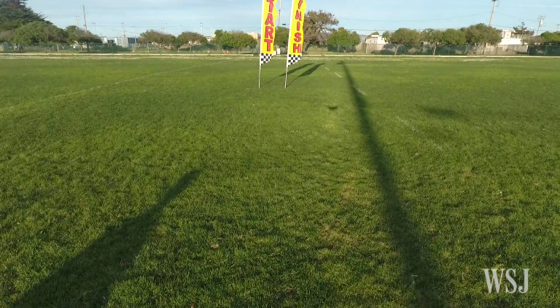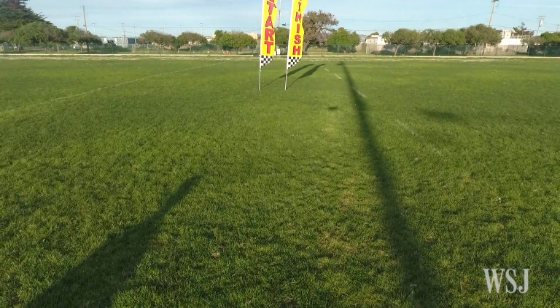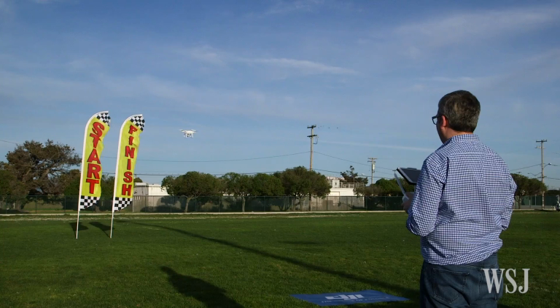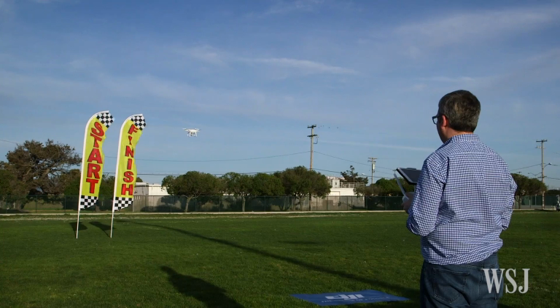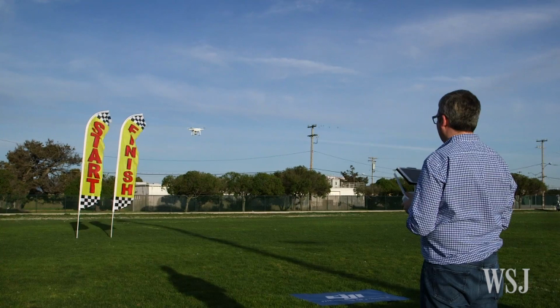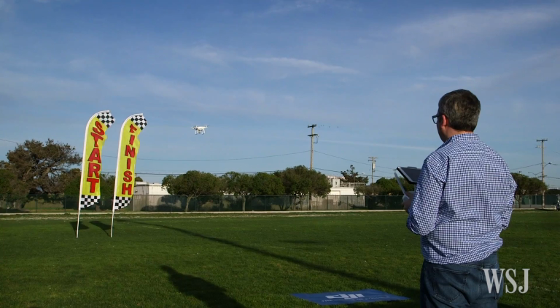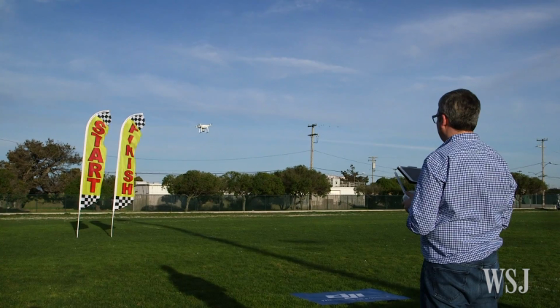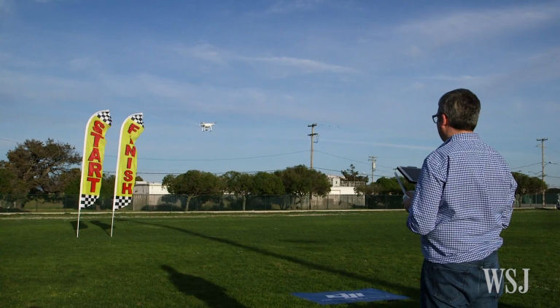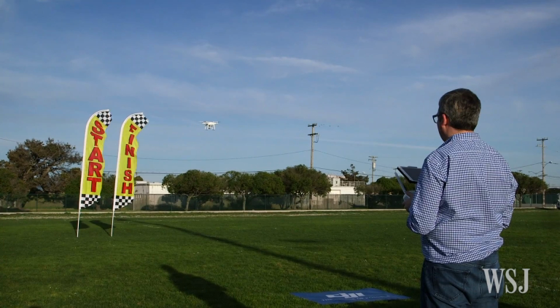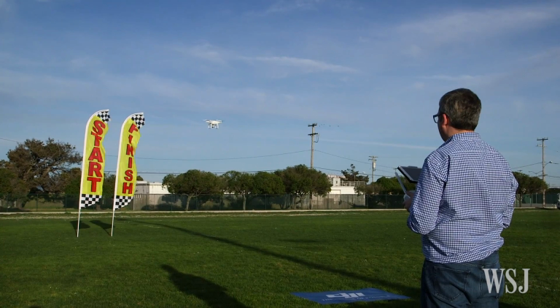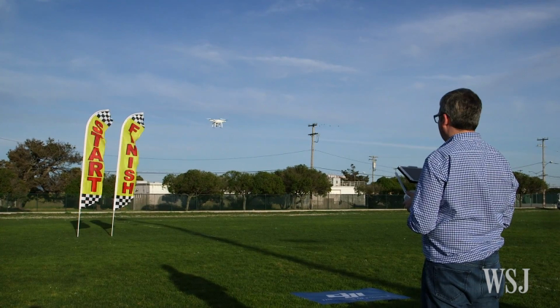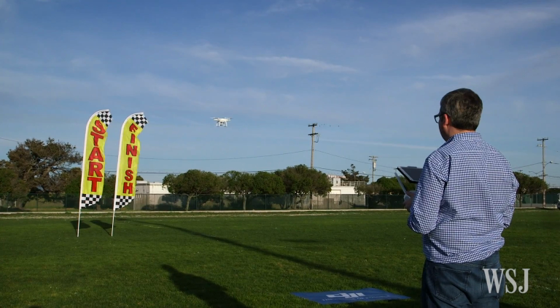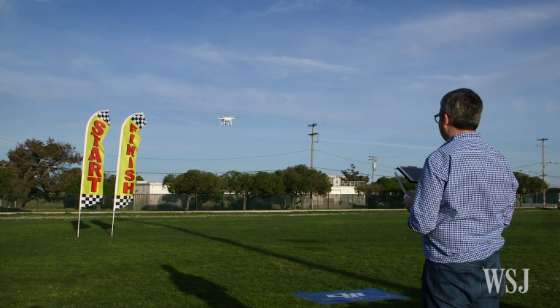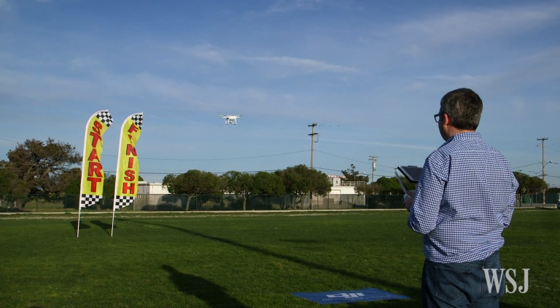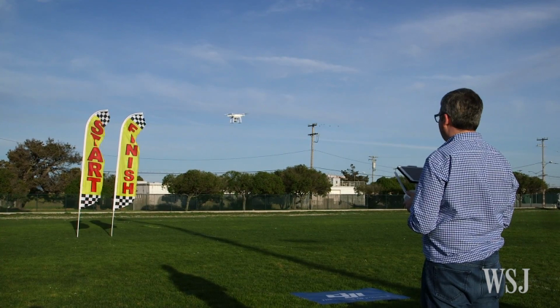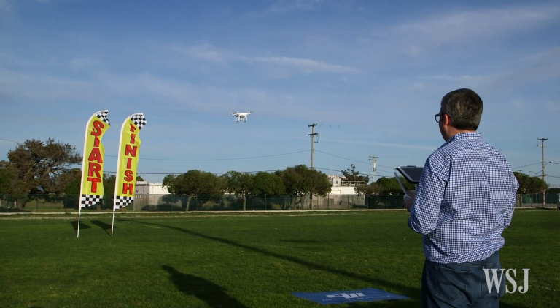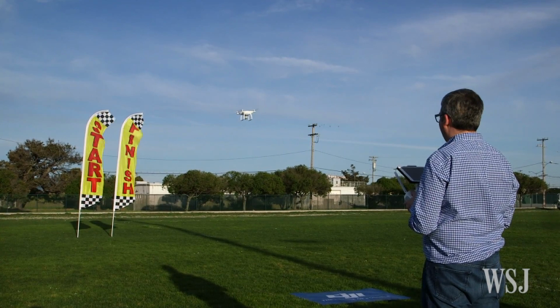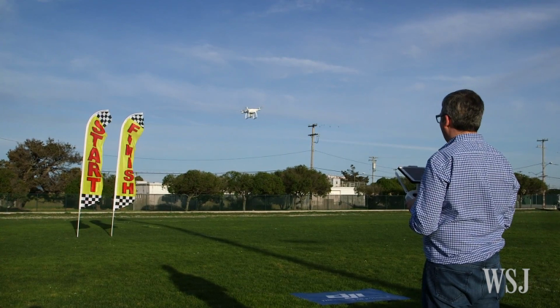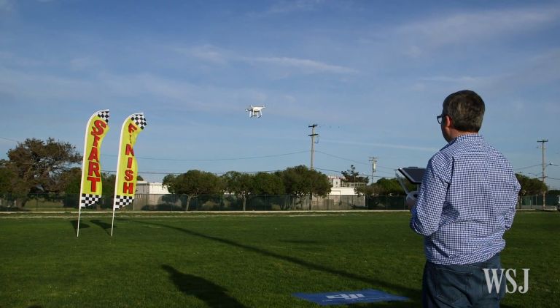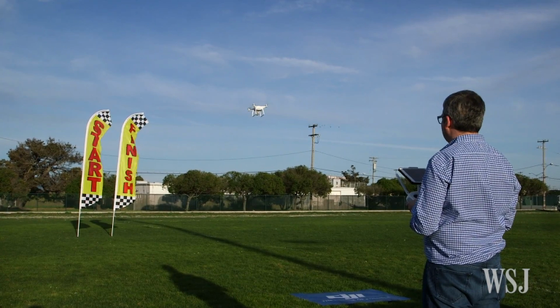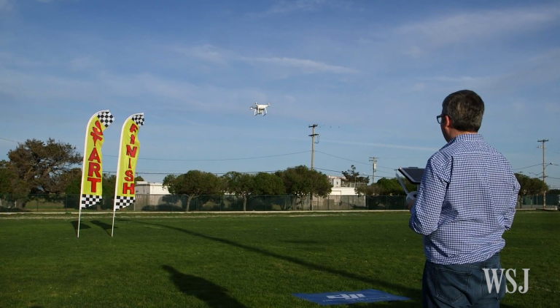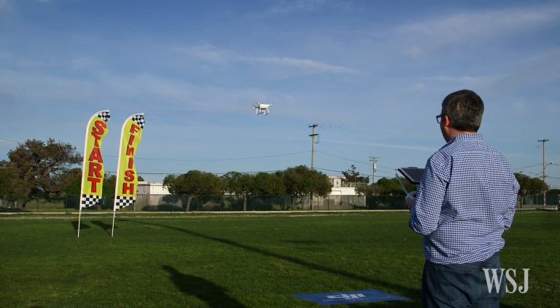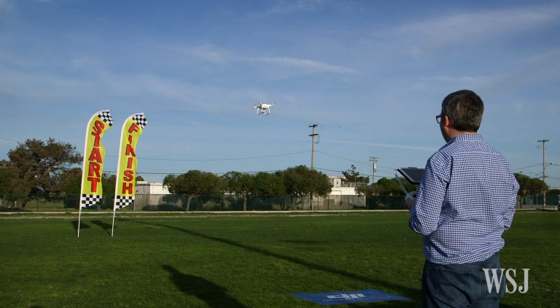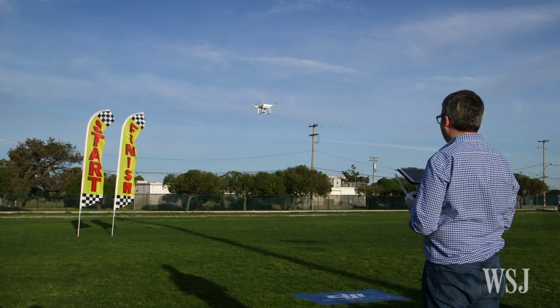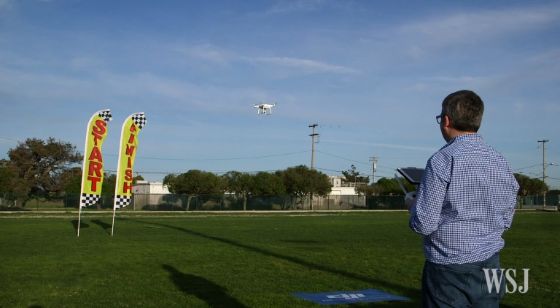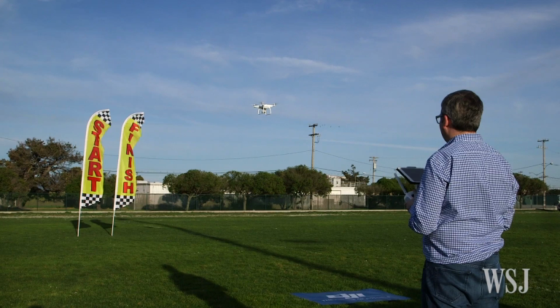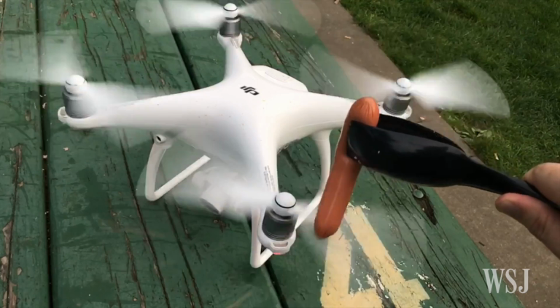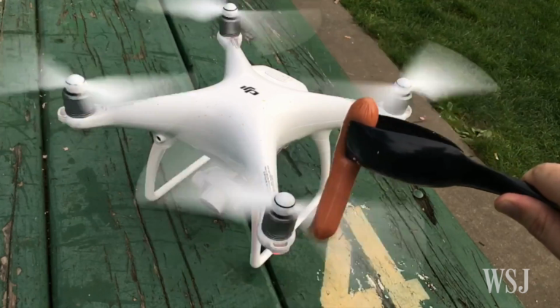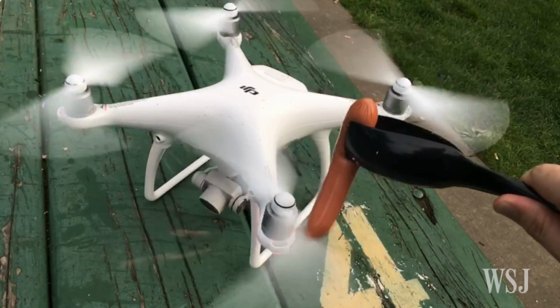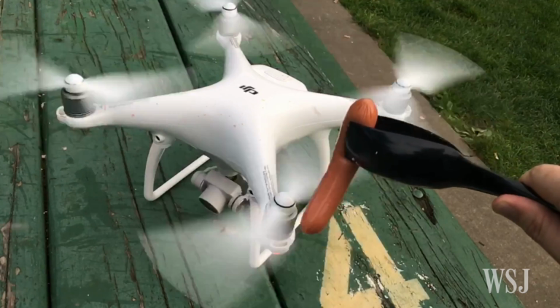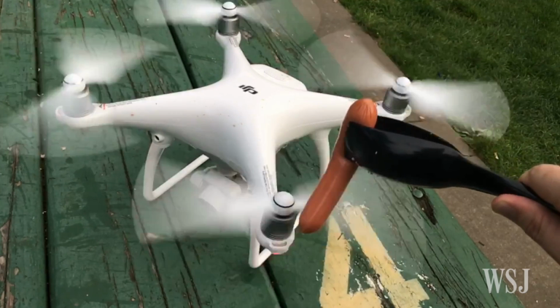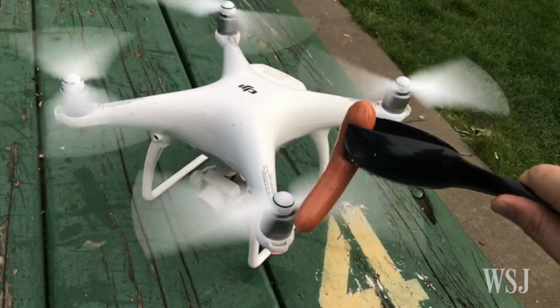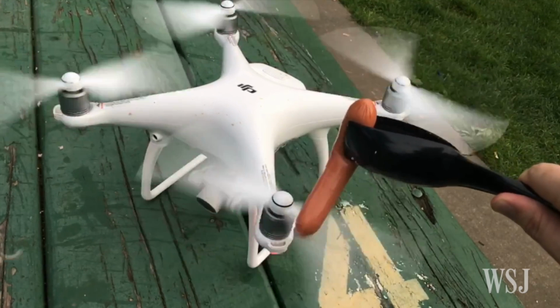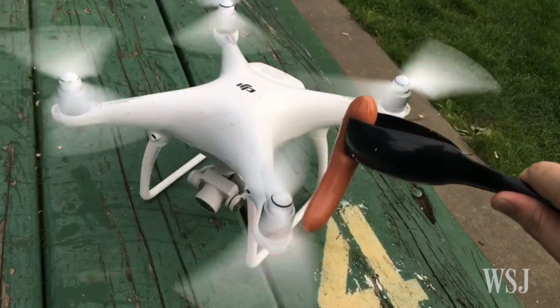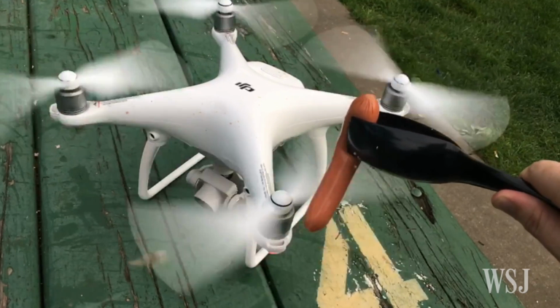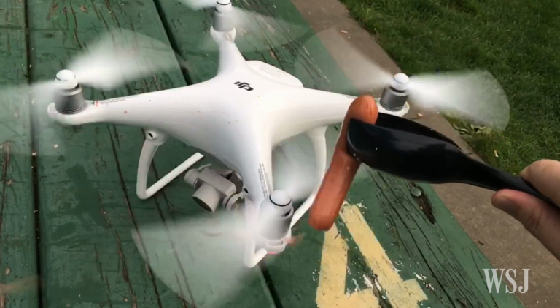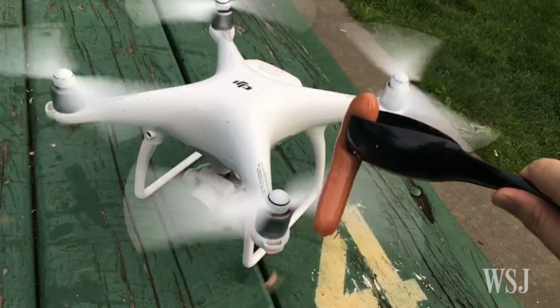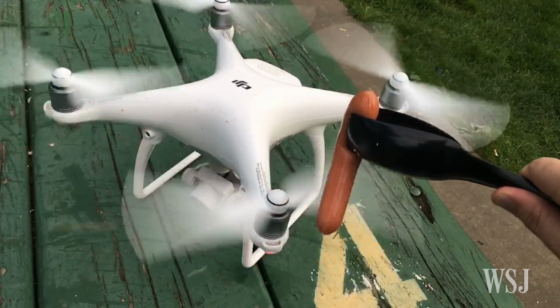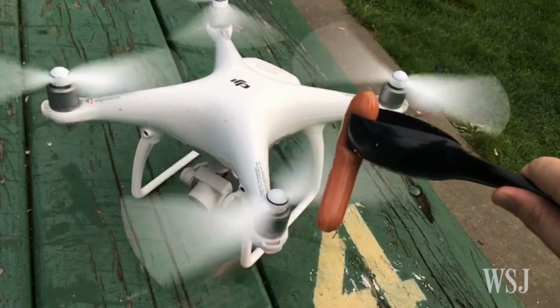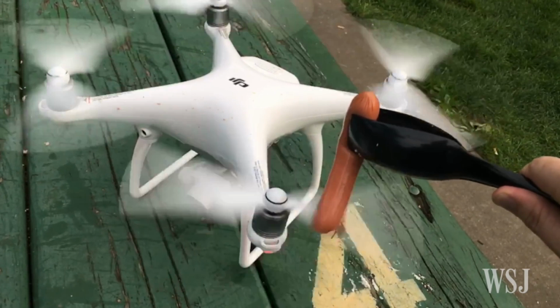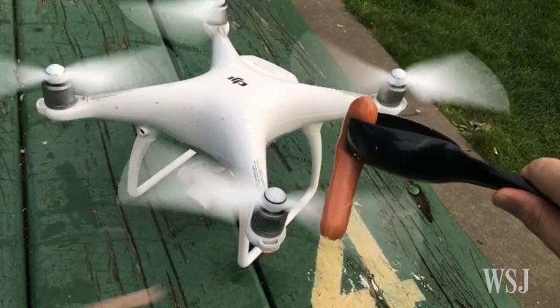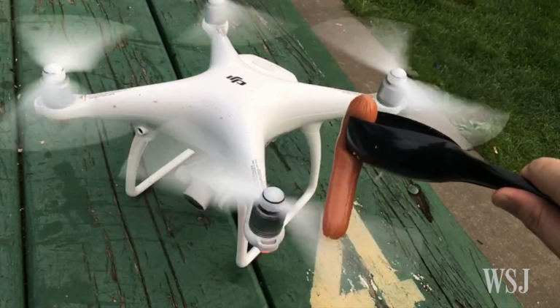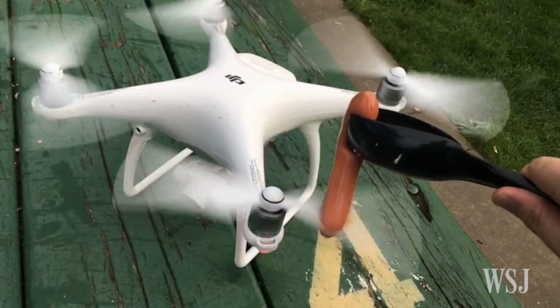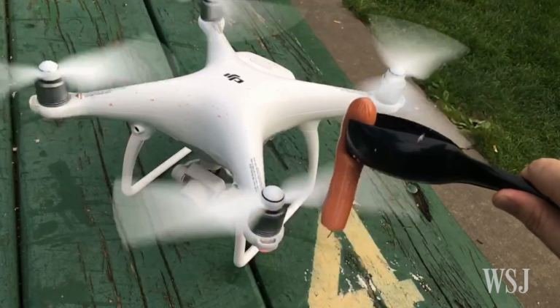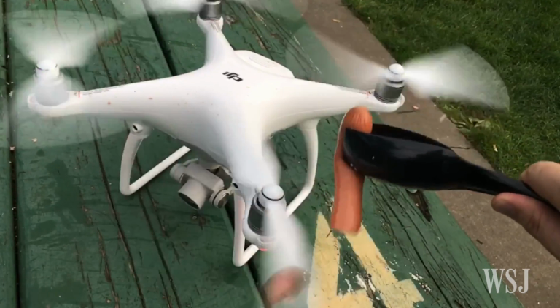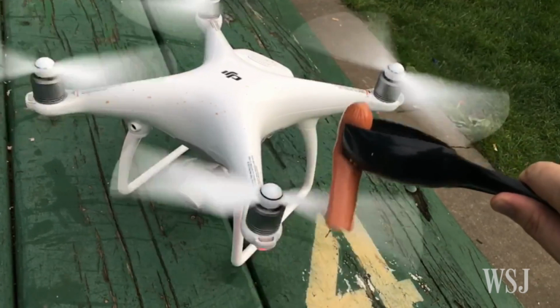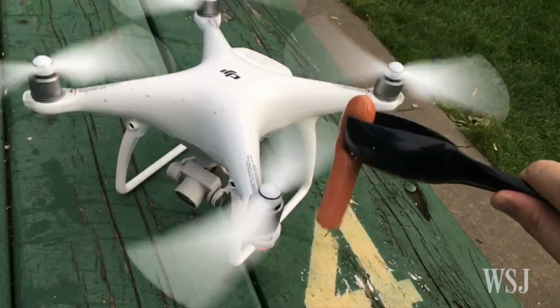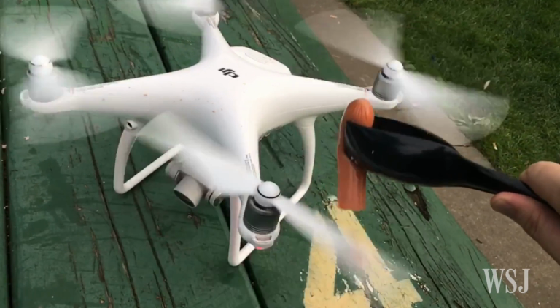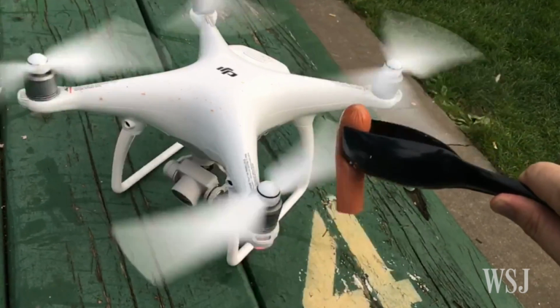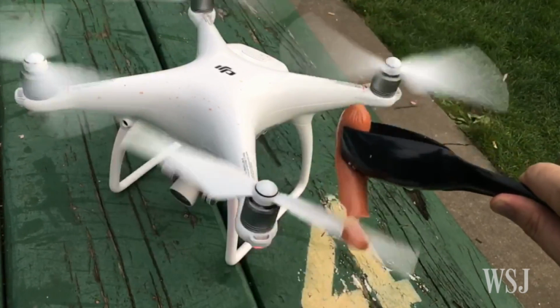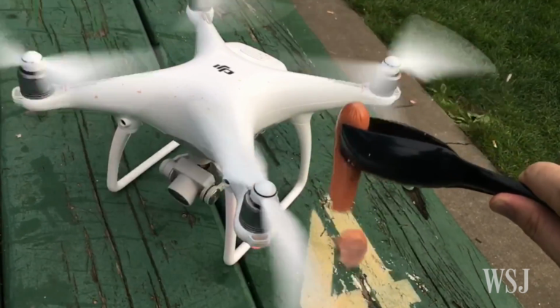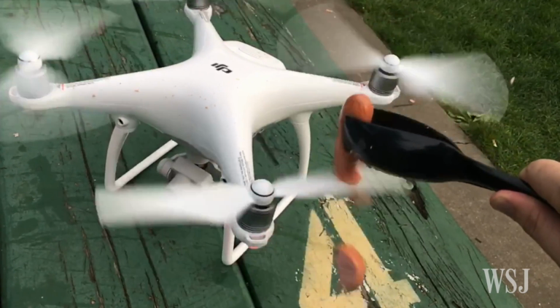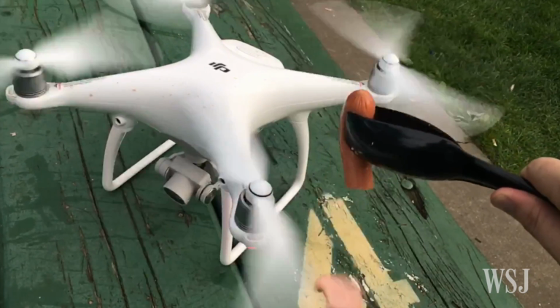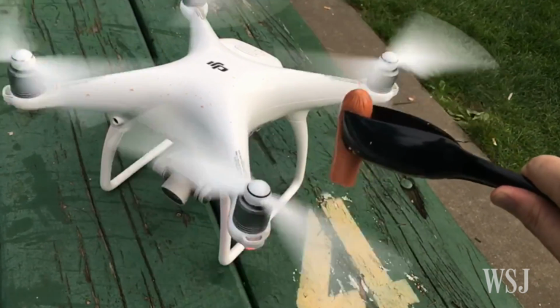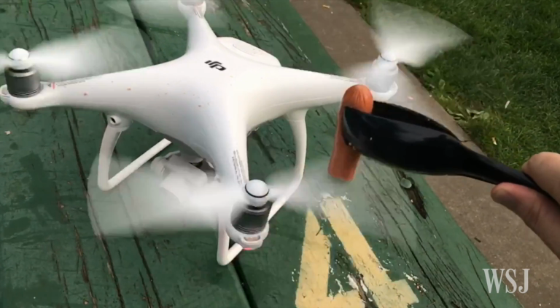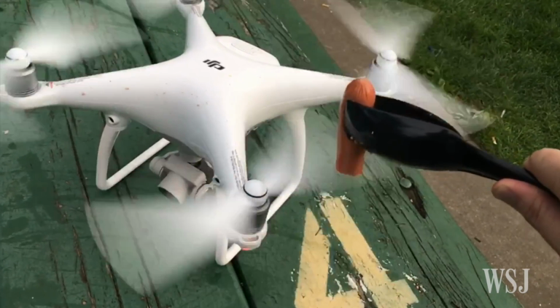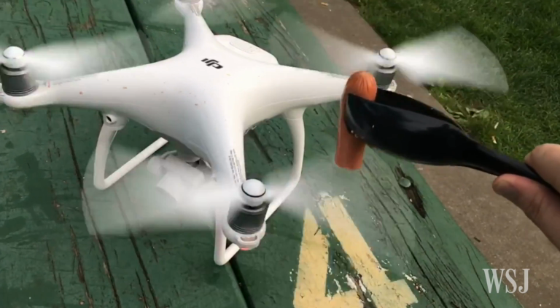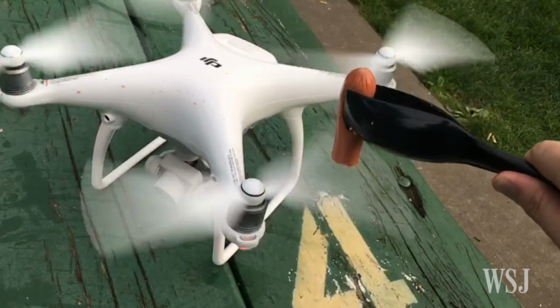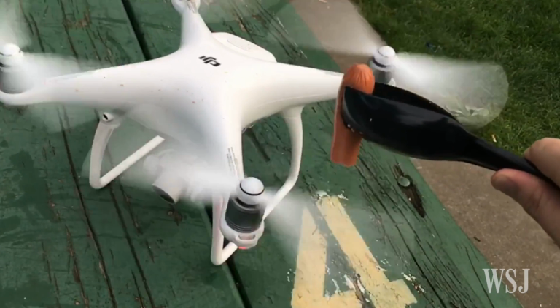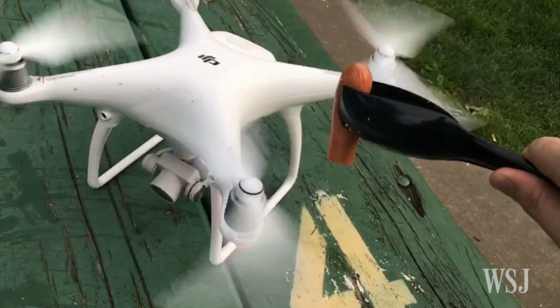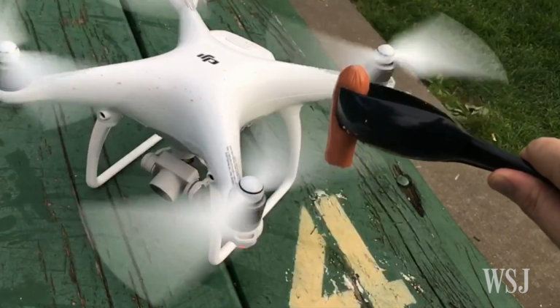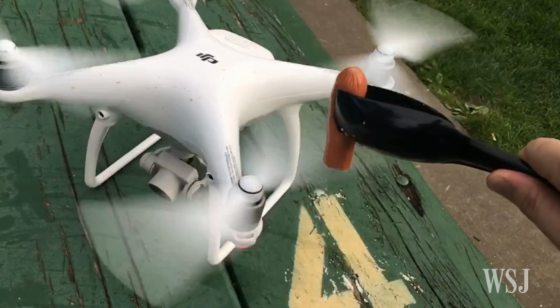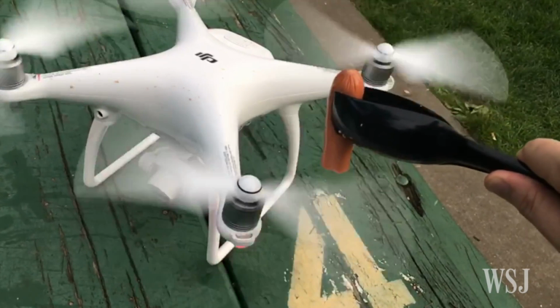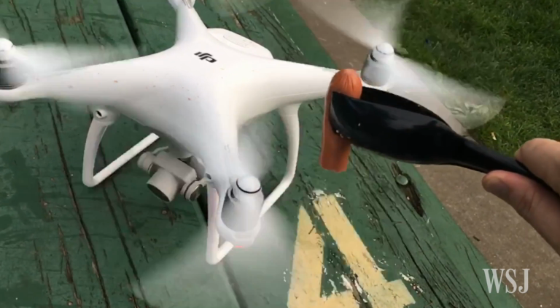The Phantom 4 certainly isn't foolproof. If you do come in contact with these very fast, strong blades — like this hot dog — you could get hurt.